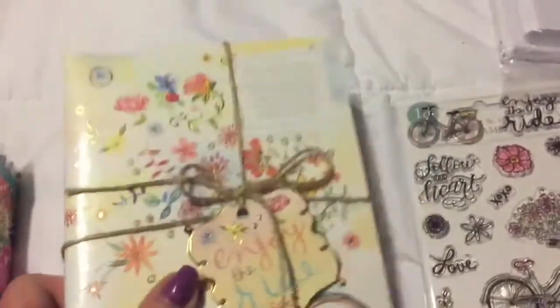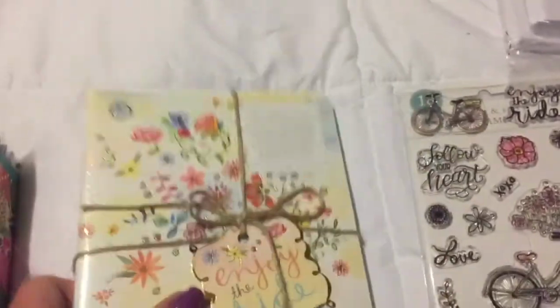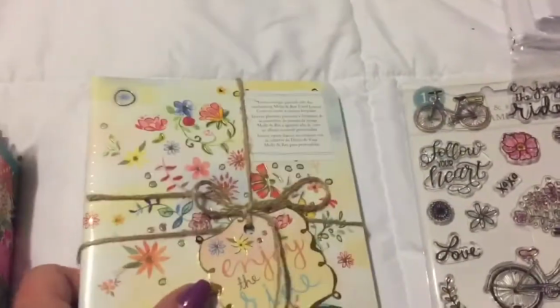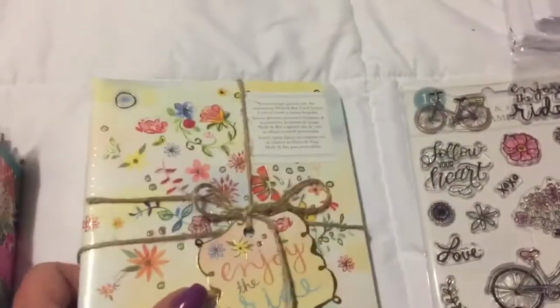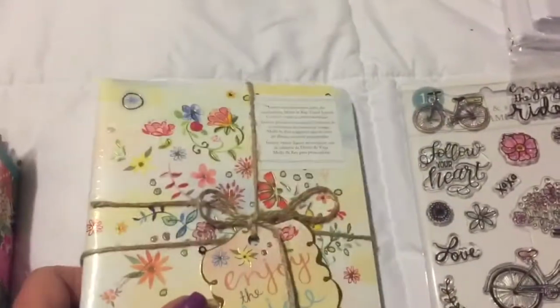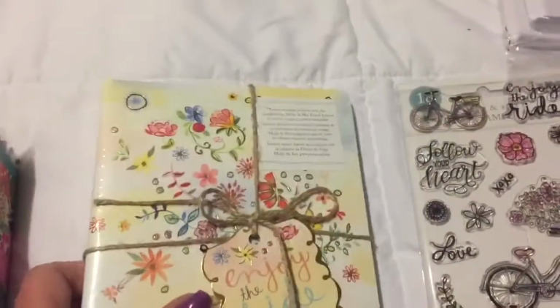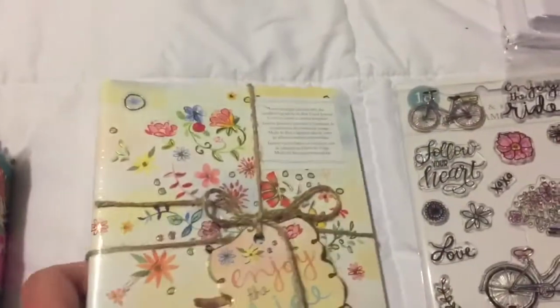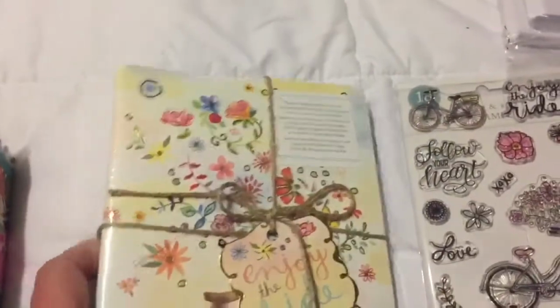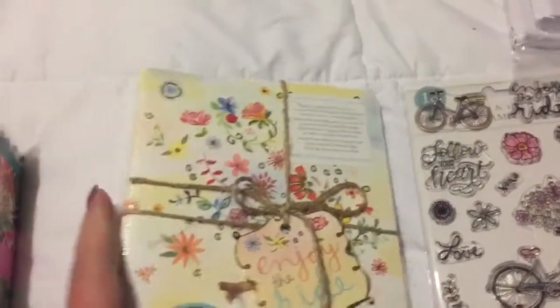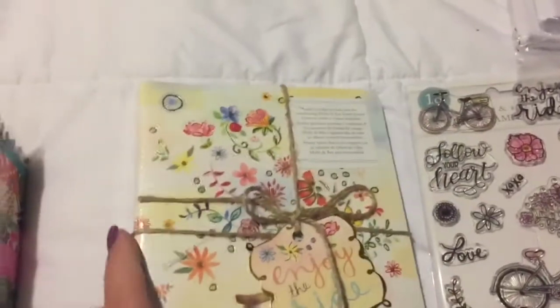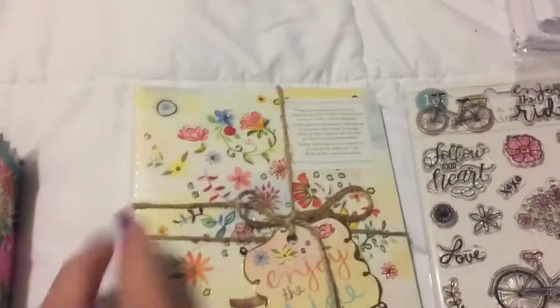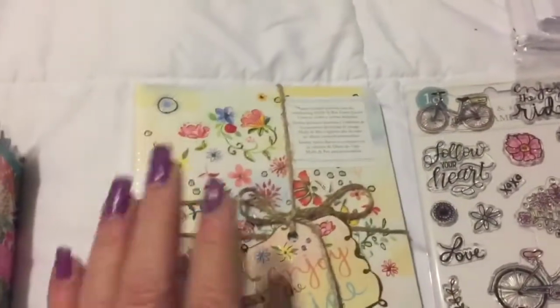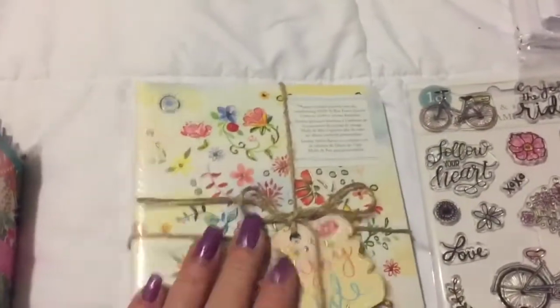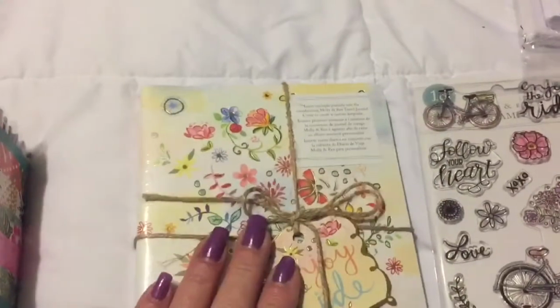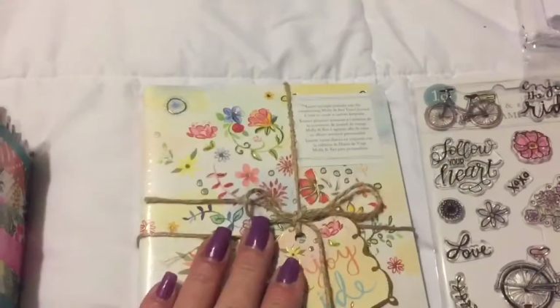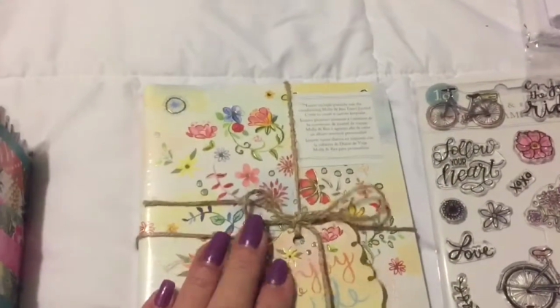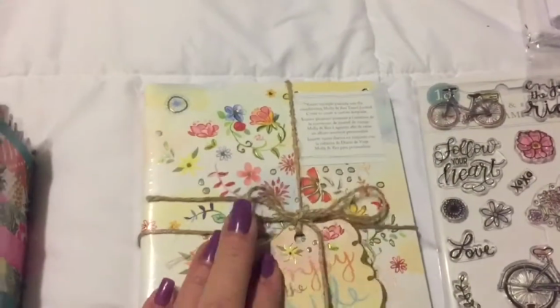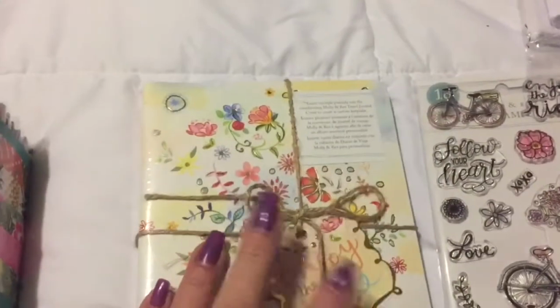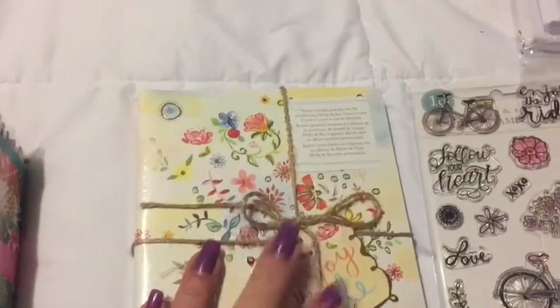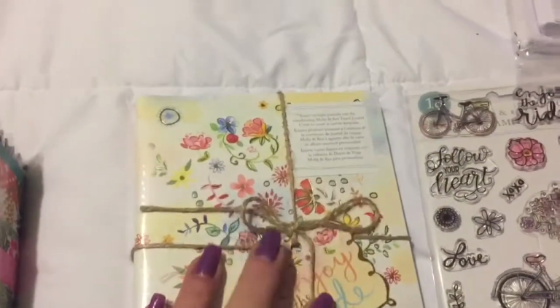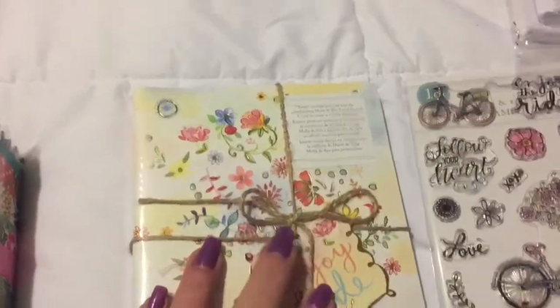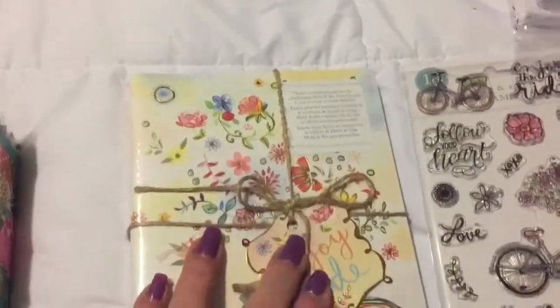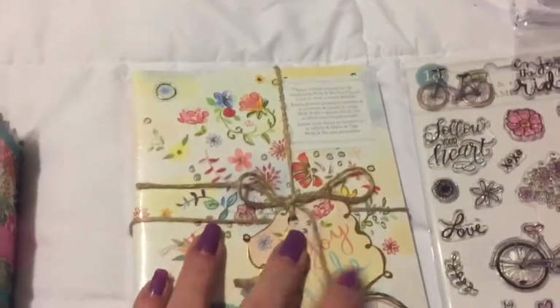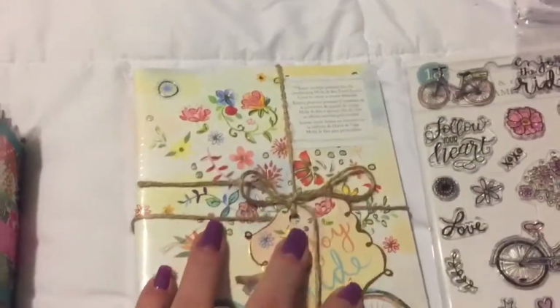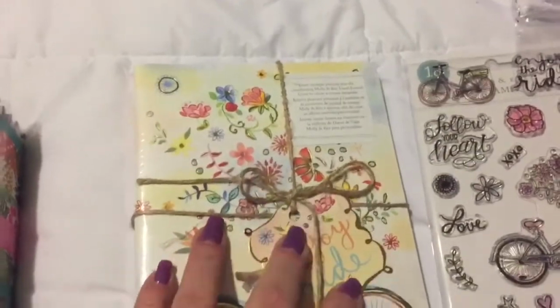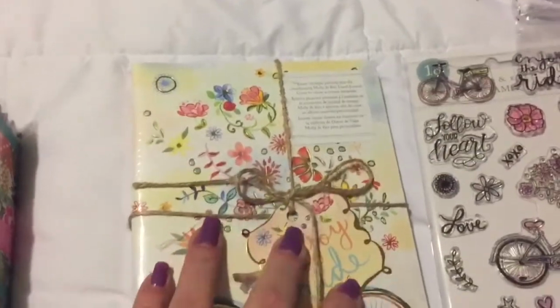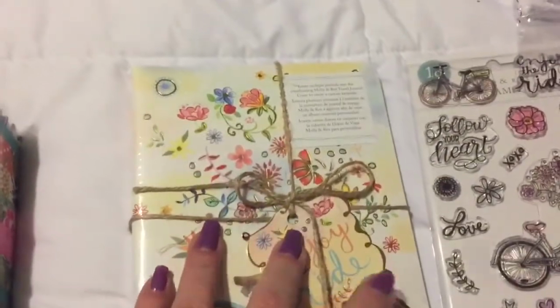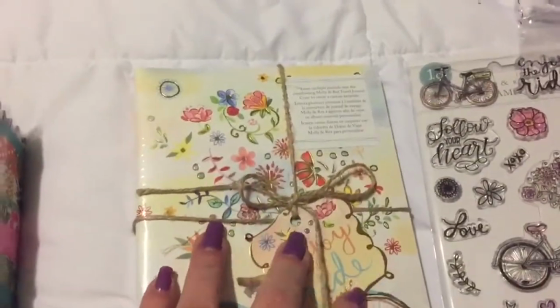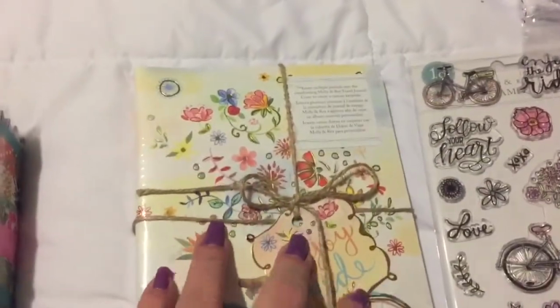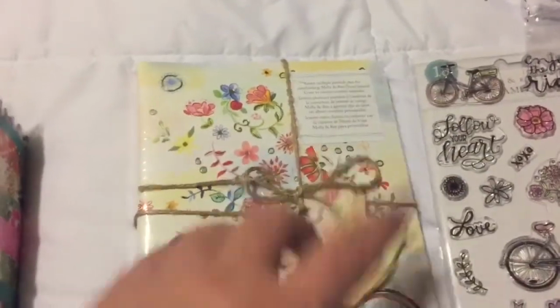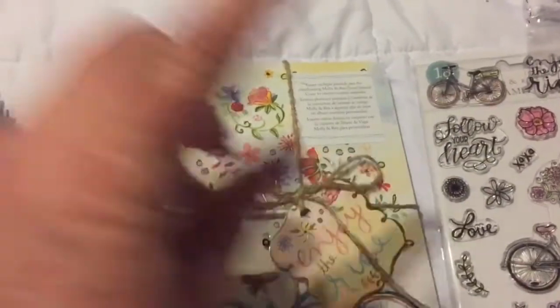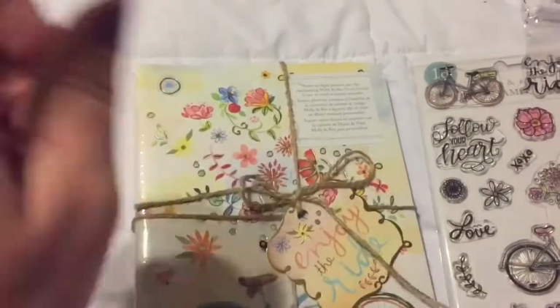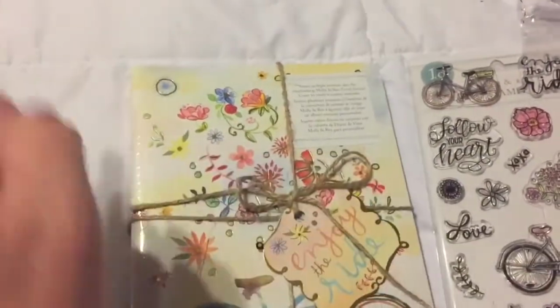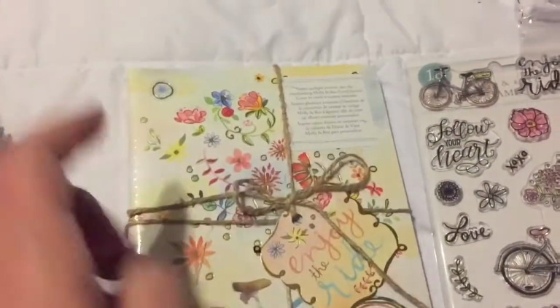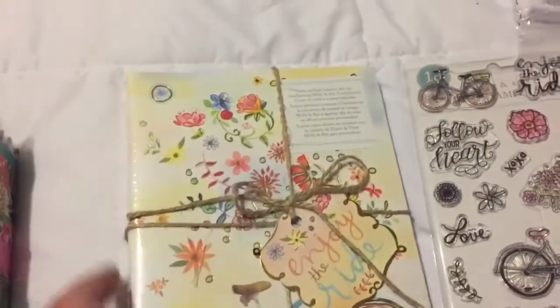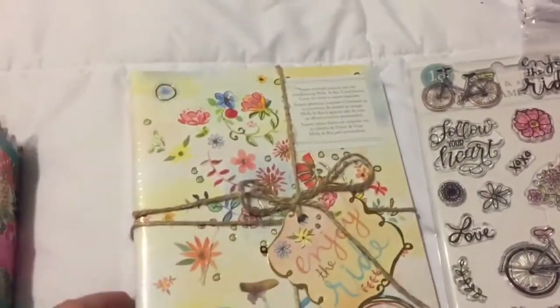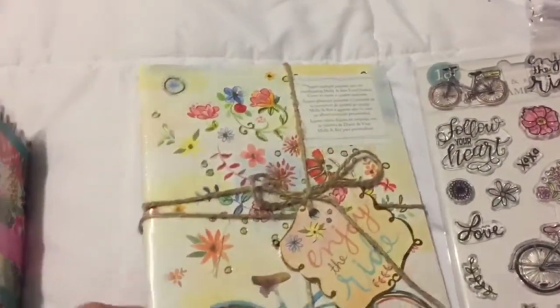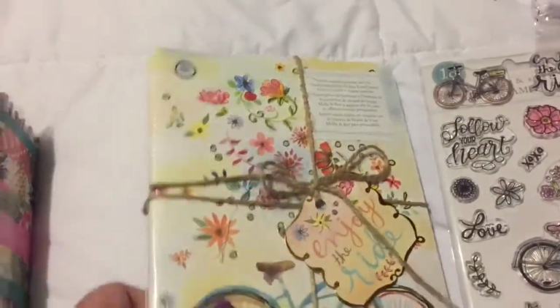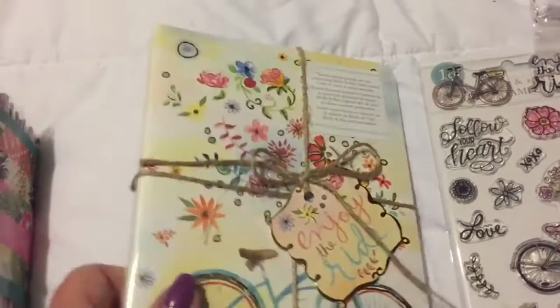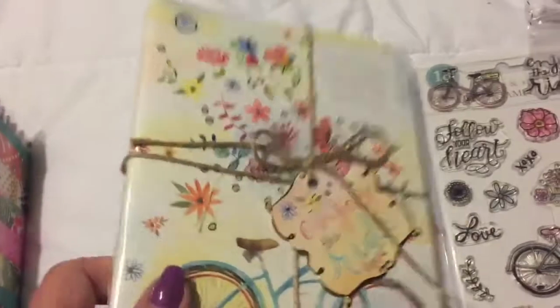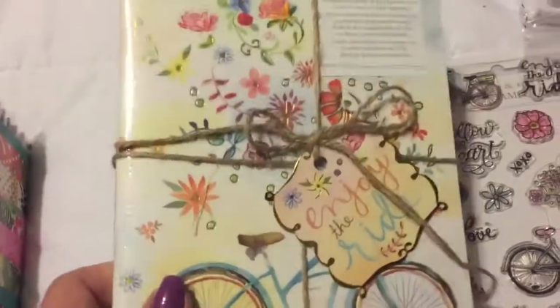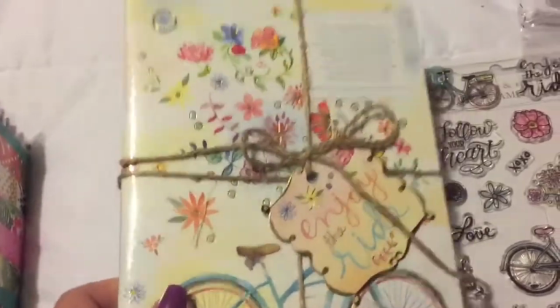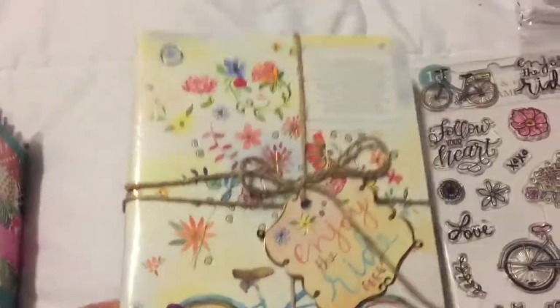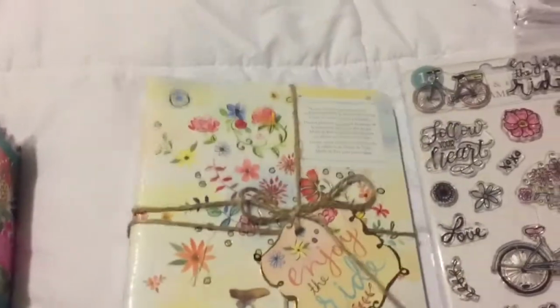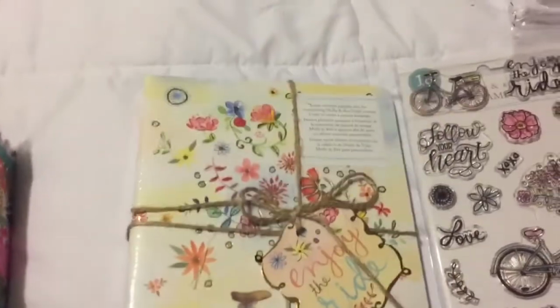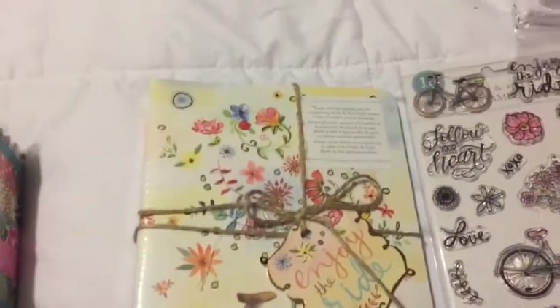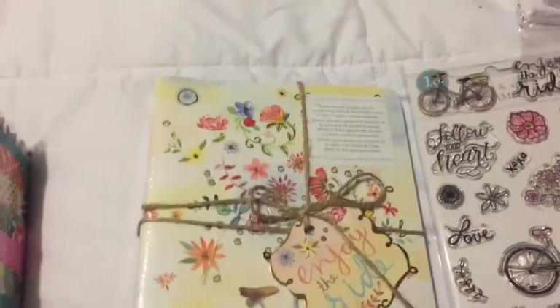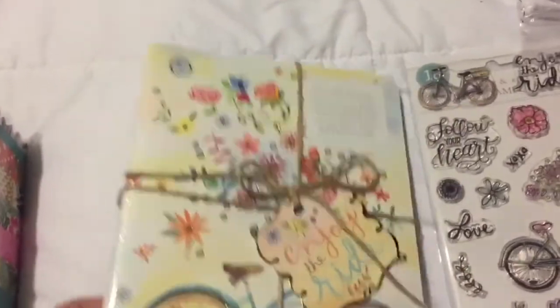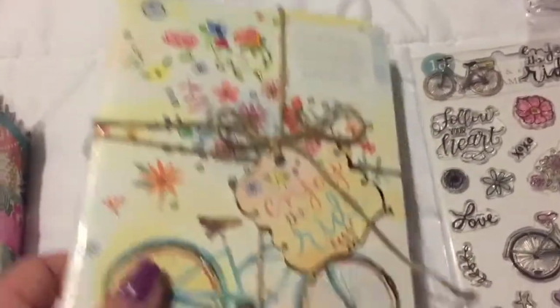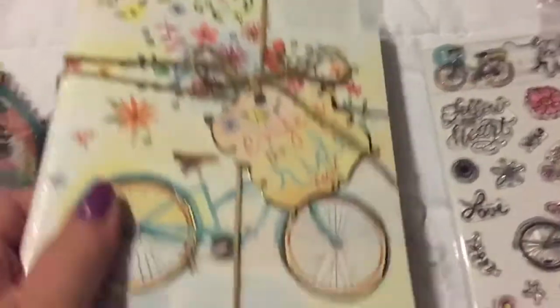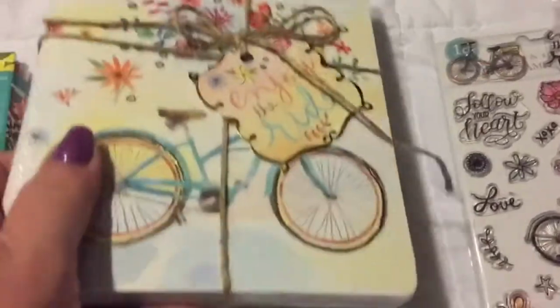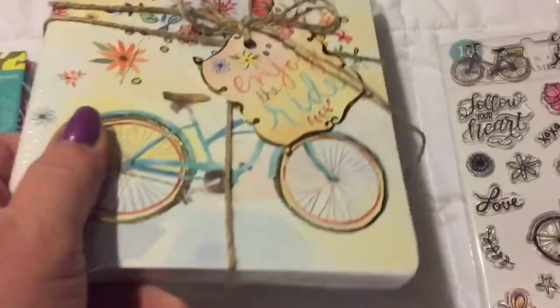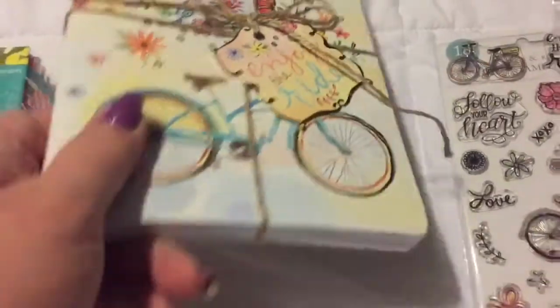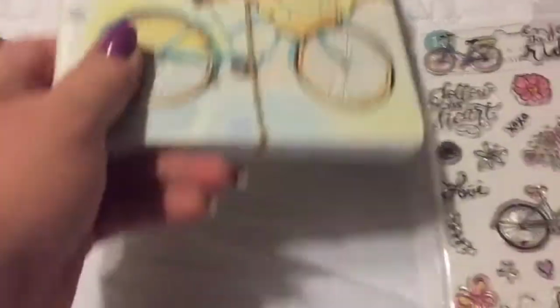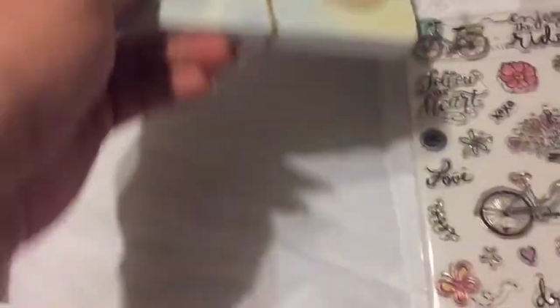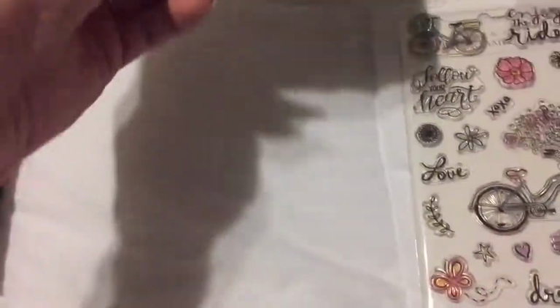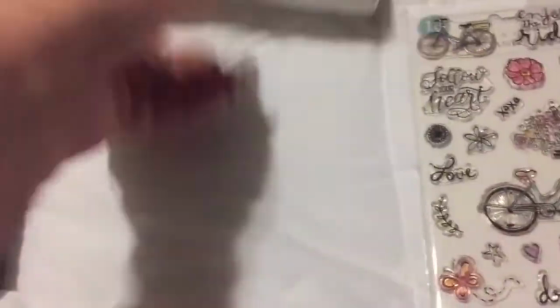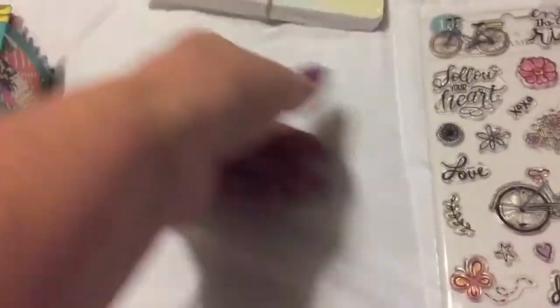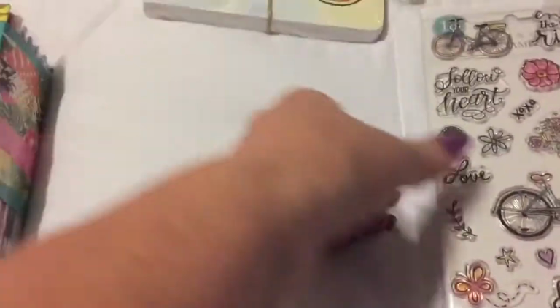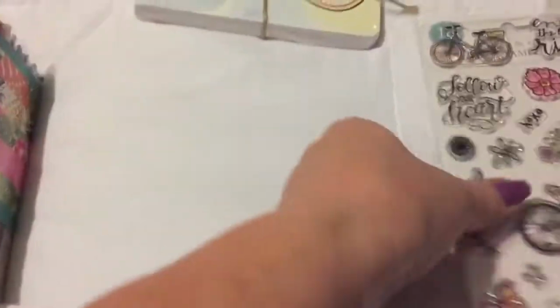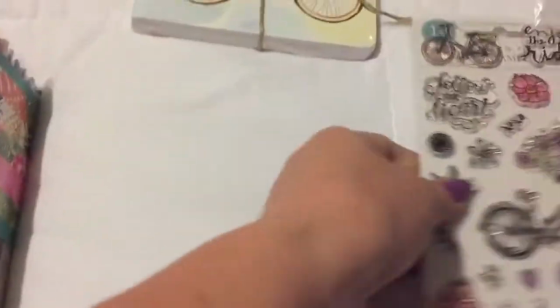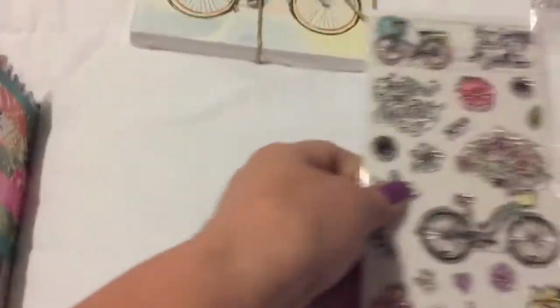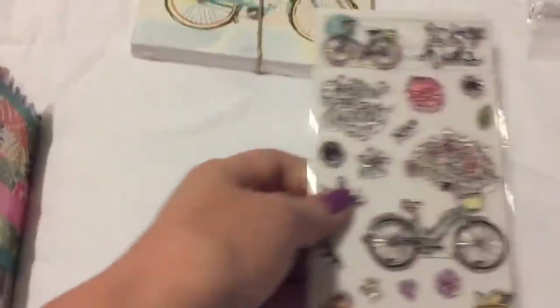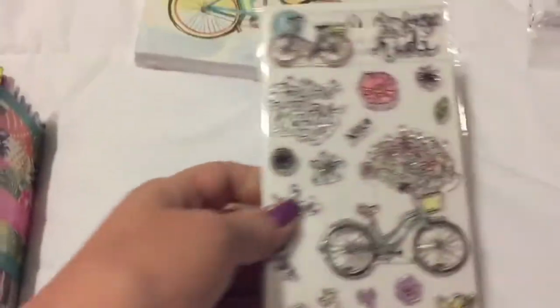I got those - they were marked $9.99 but they were 40% off already, and then I had the 30% off on everything, so I got that first deal.